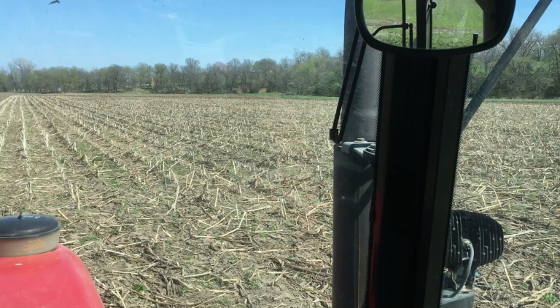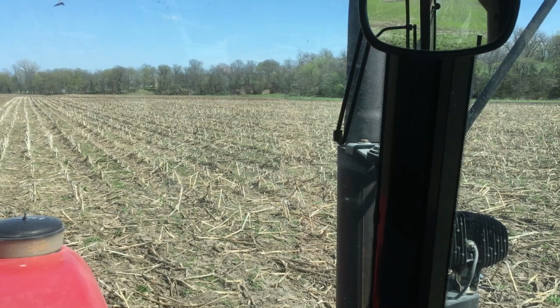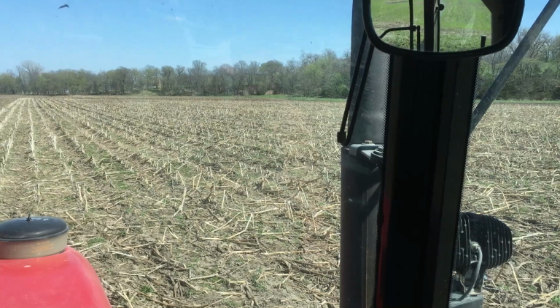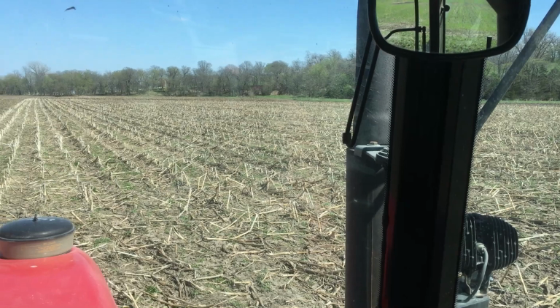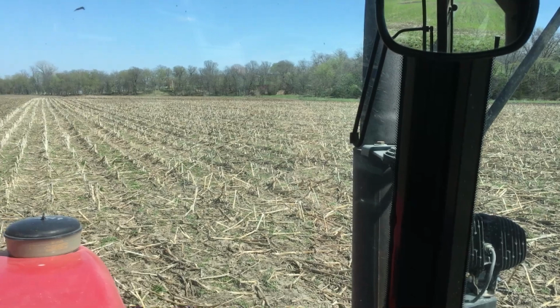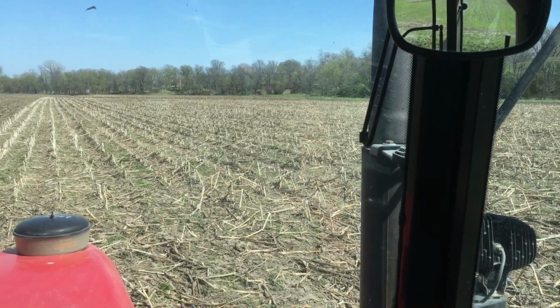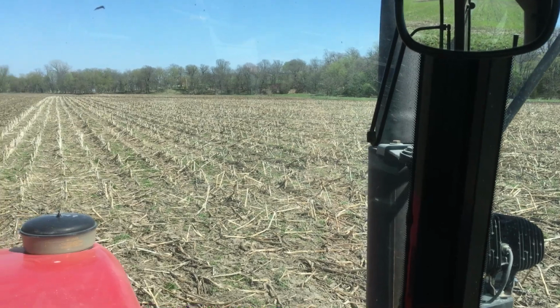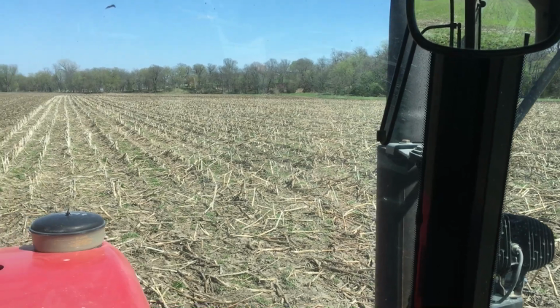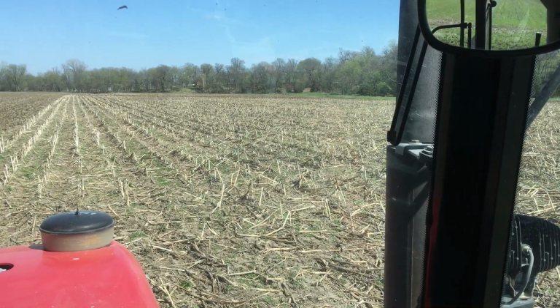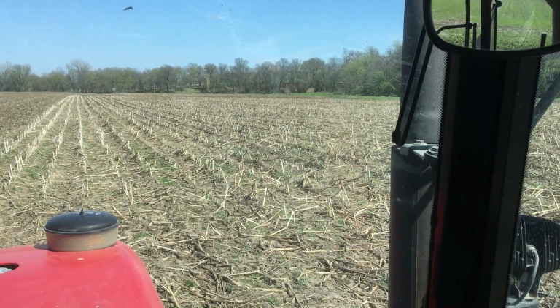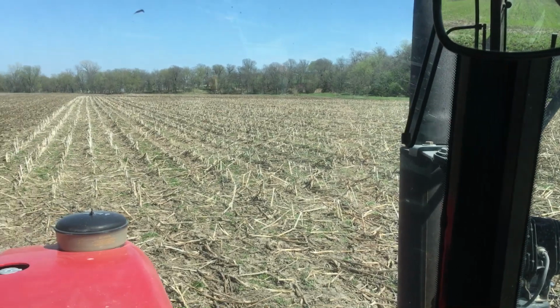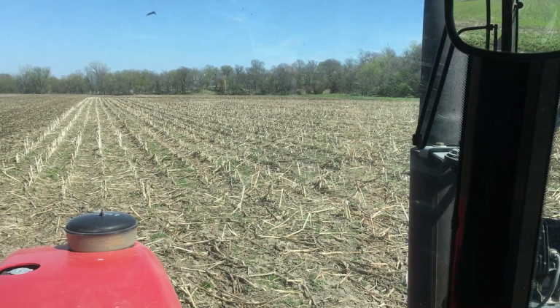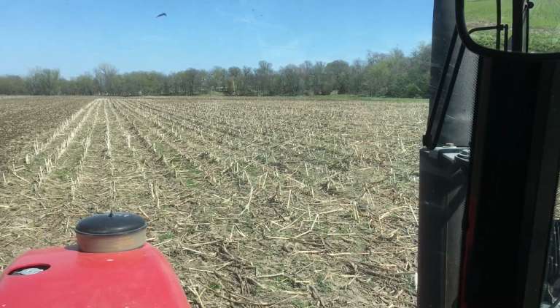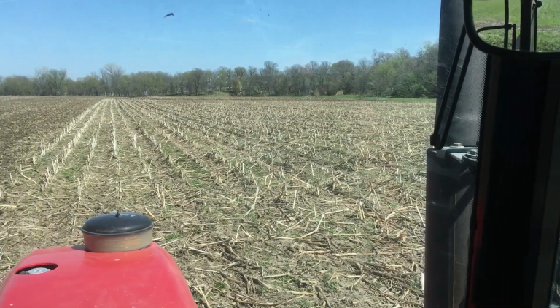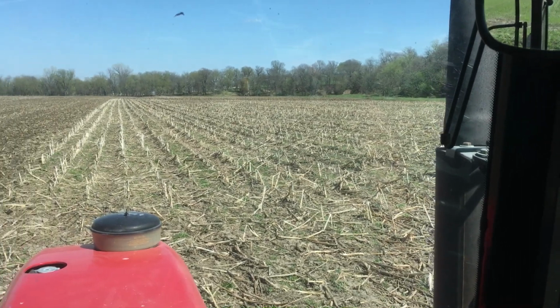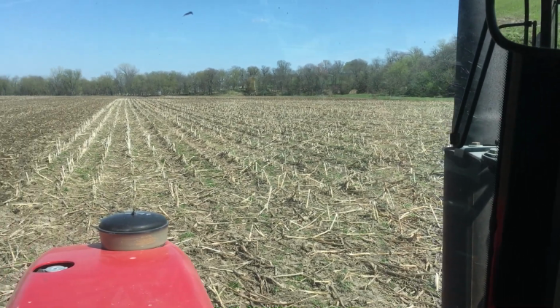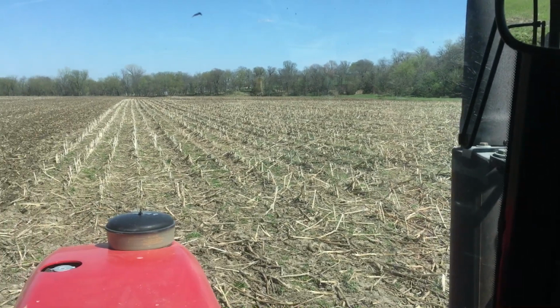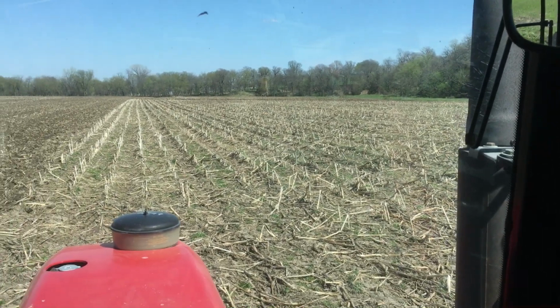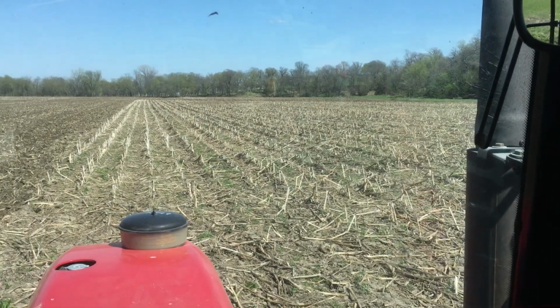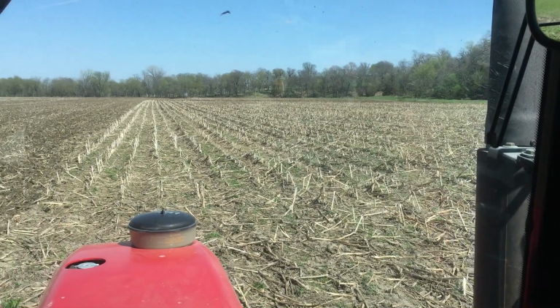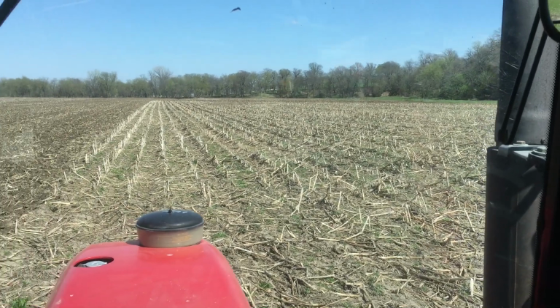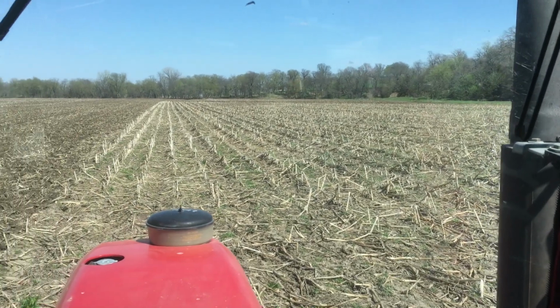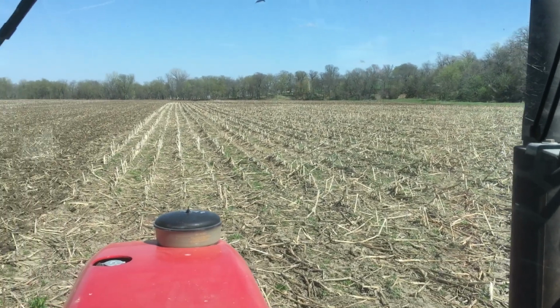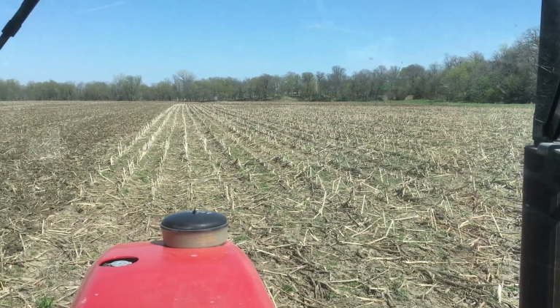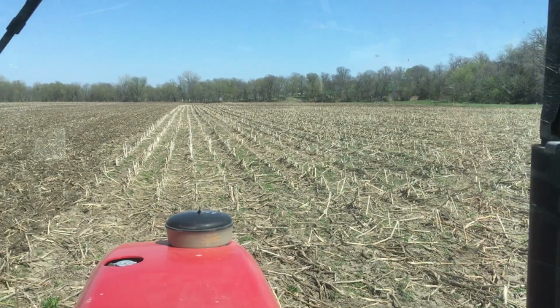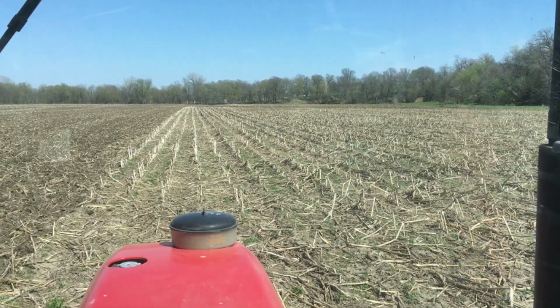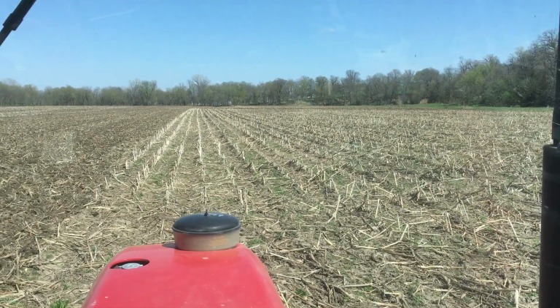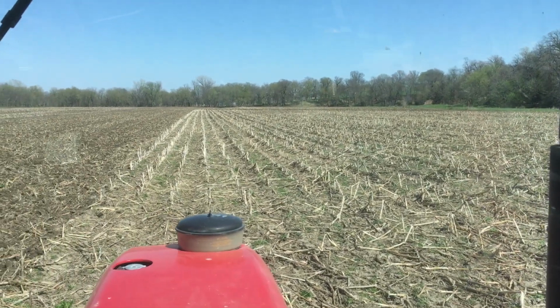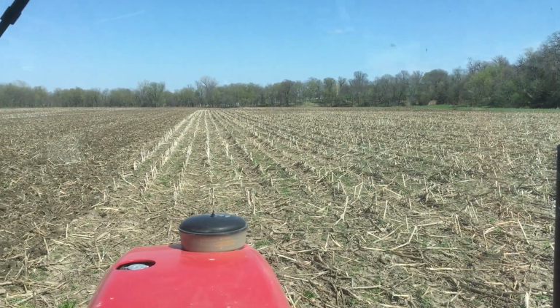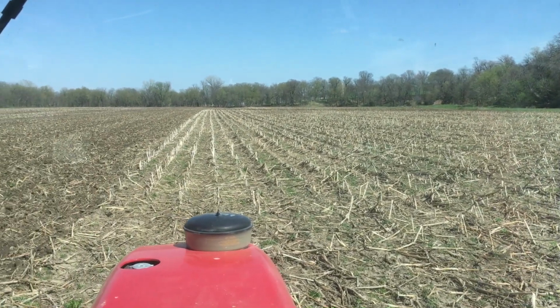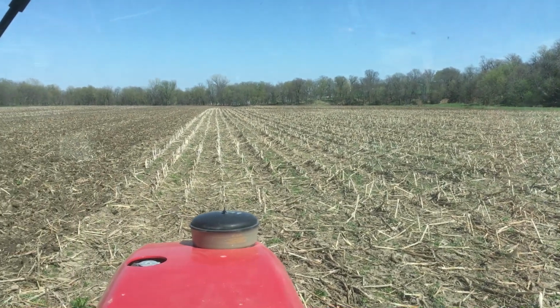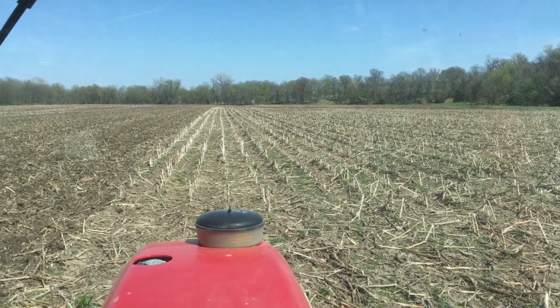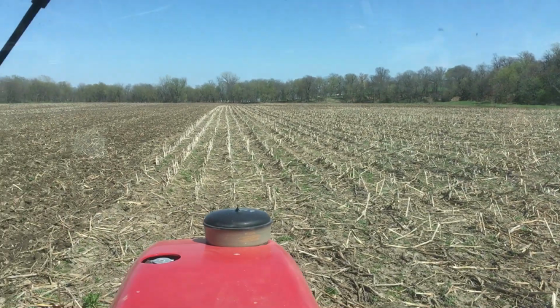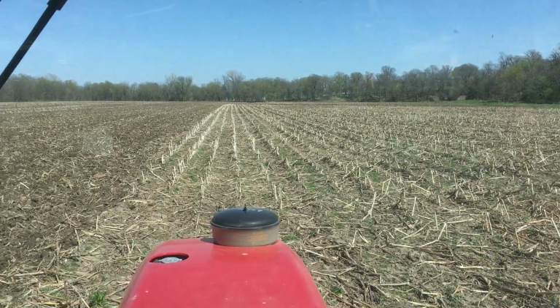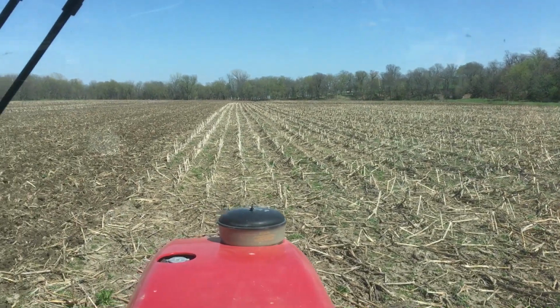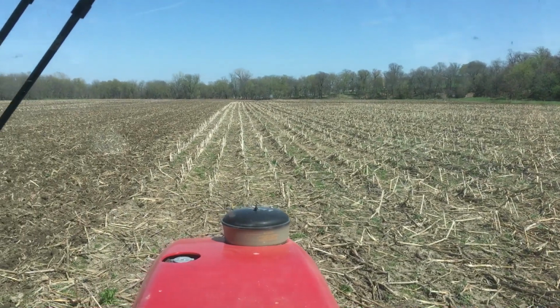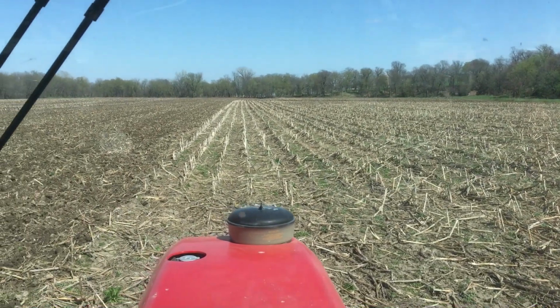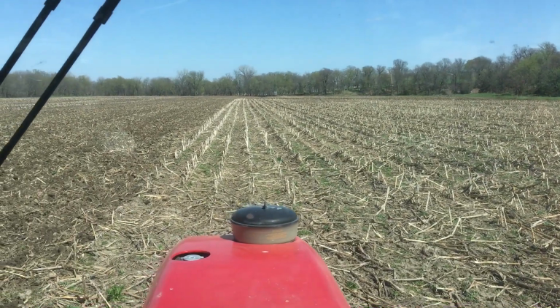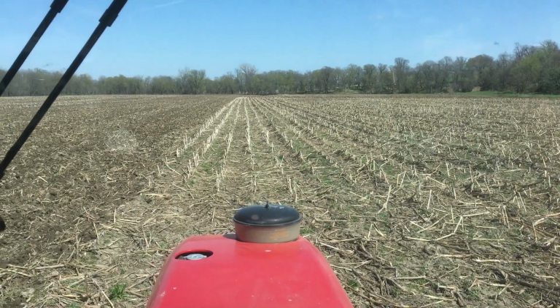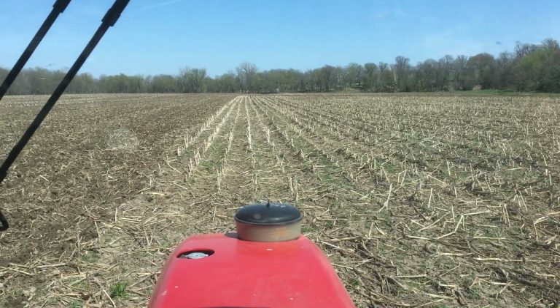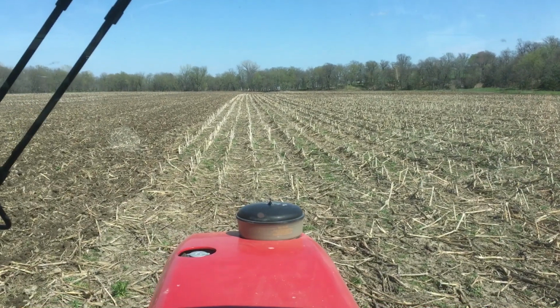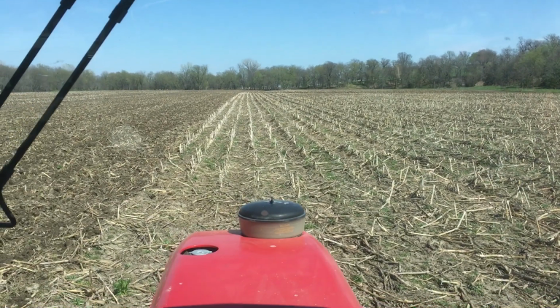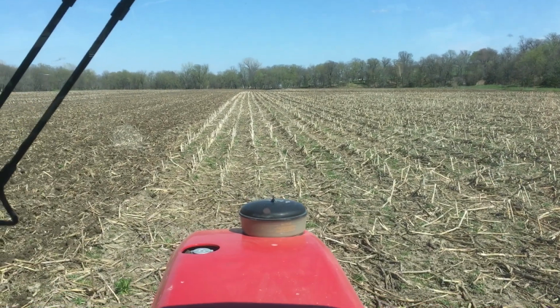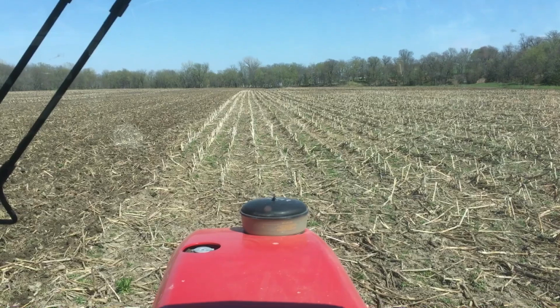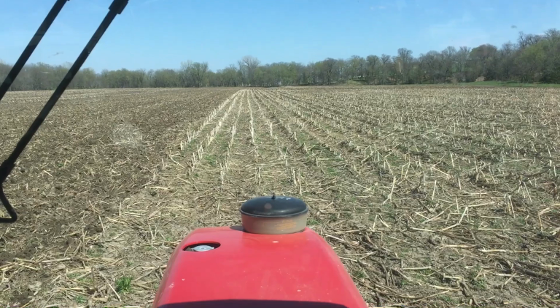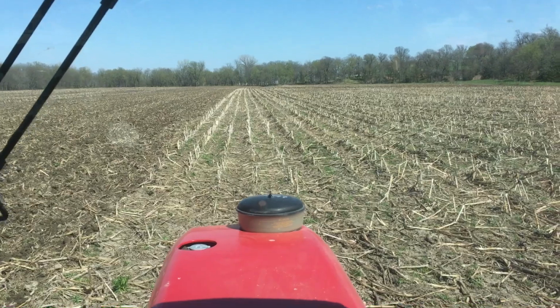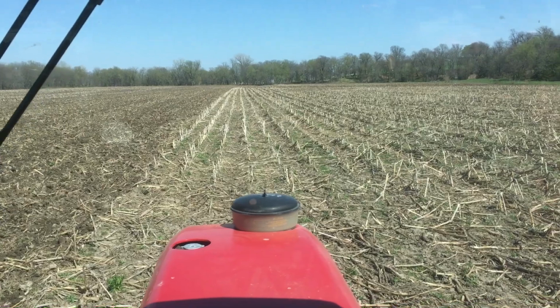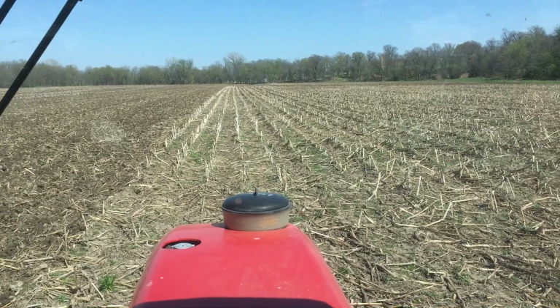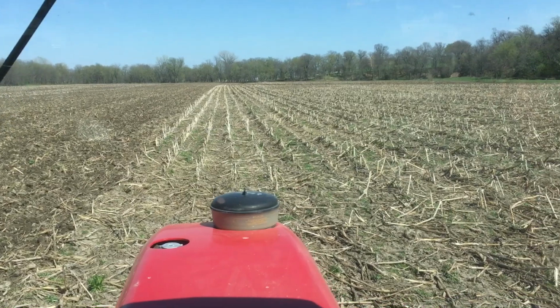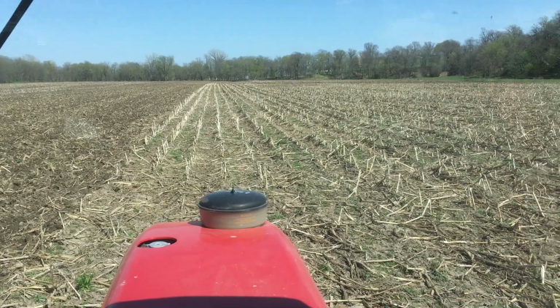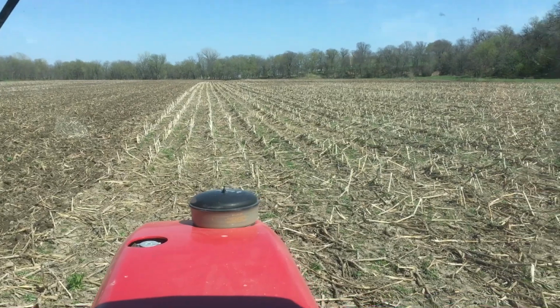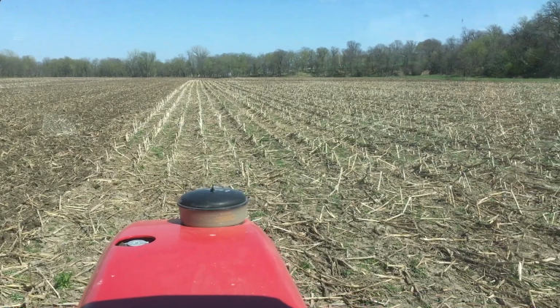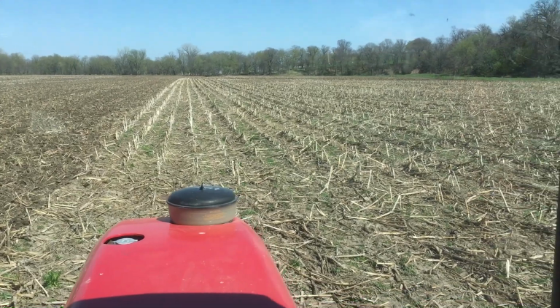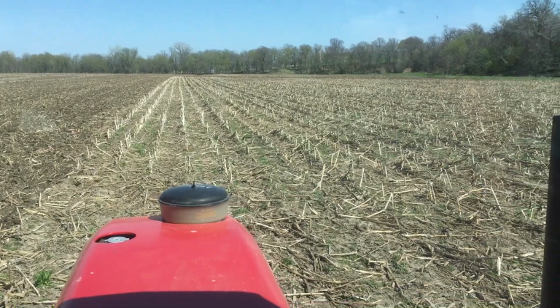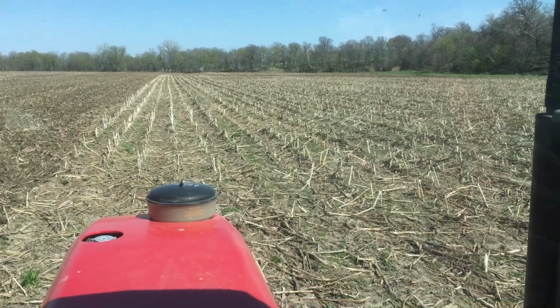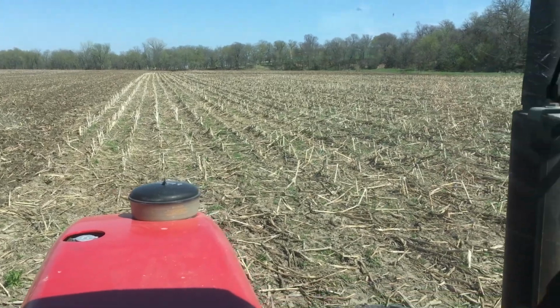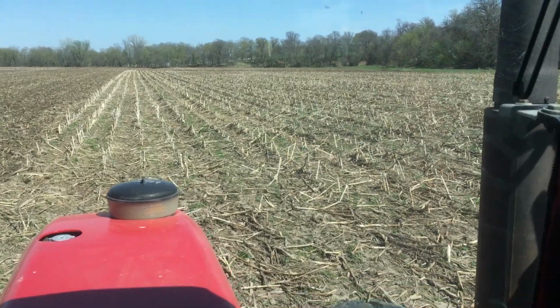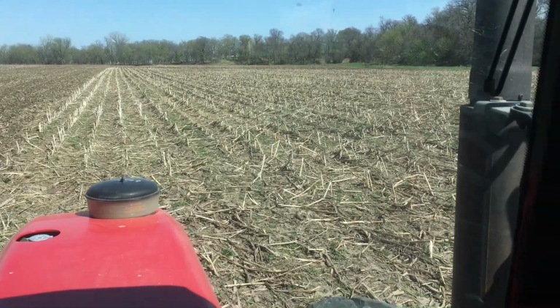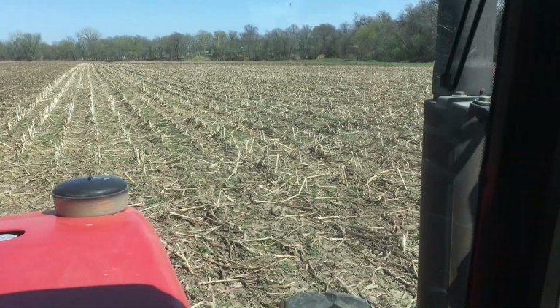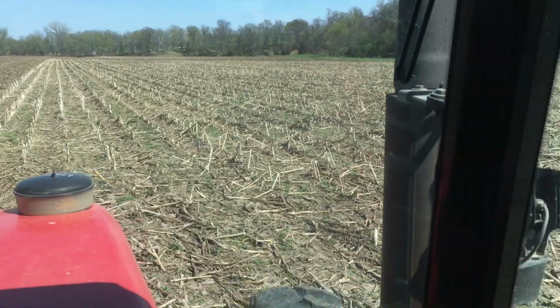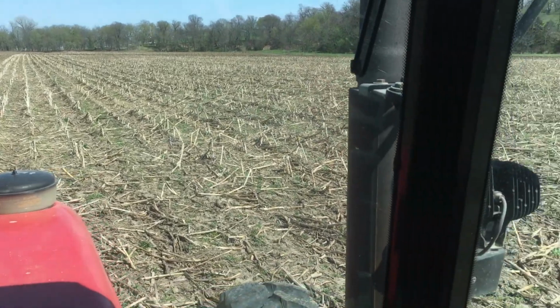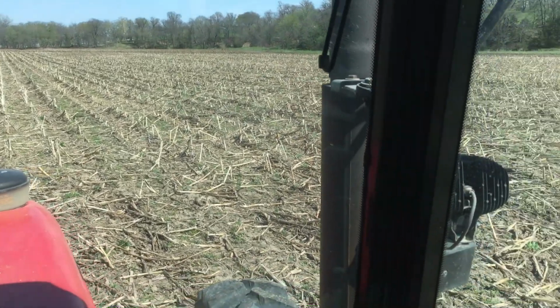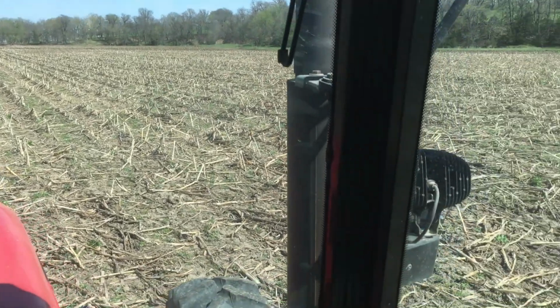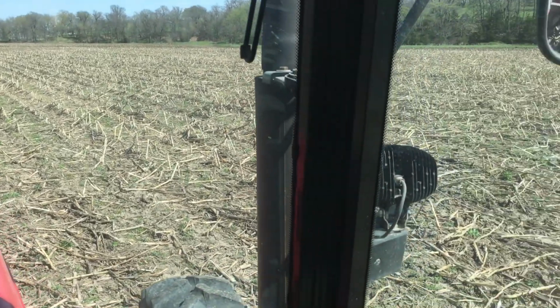Okay guys, welcome back. I just wanted to show you a little bit of using the disc for the primary tillage.